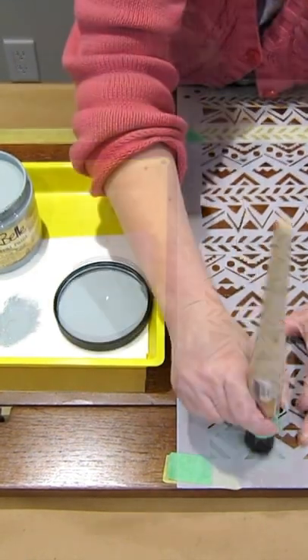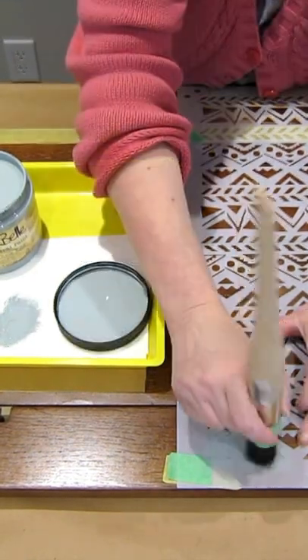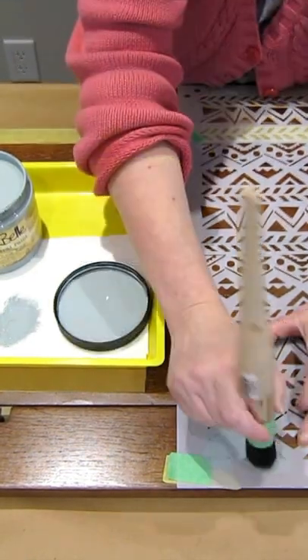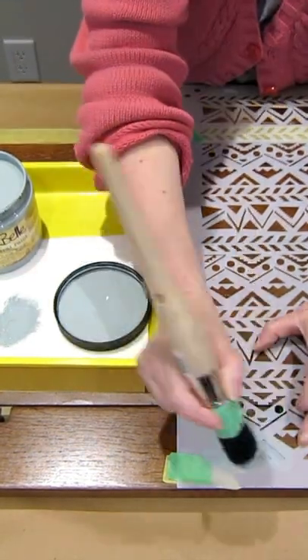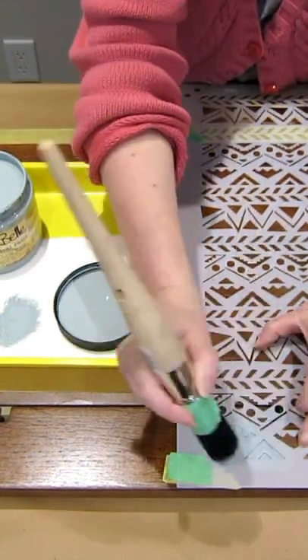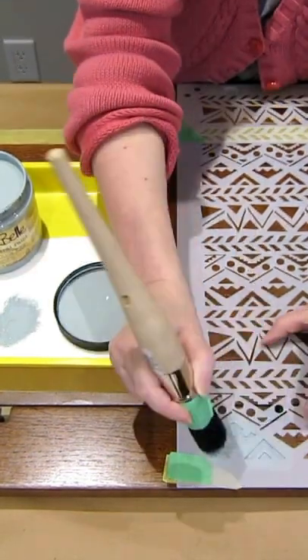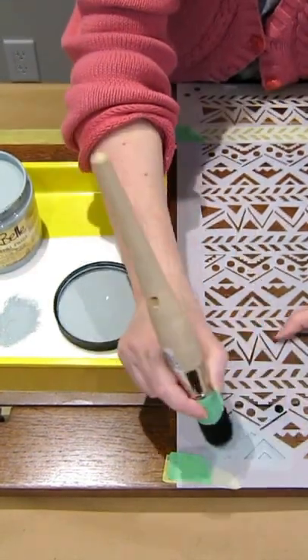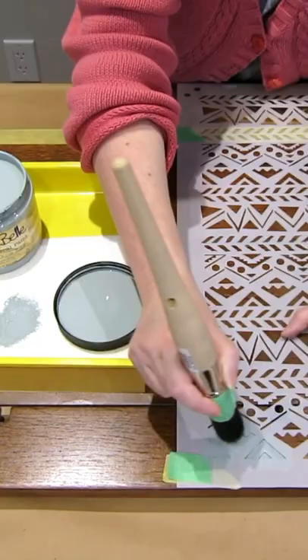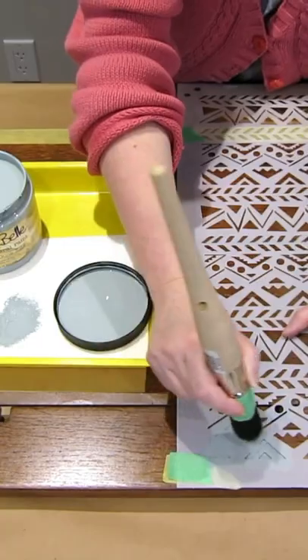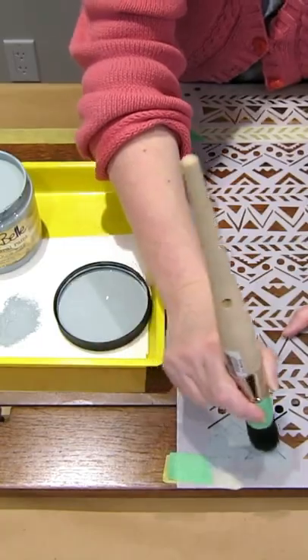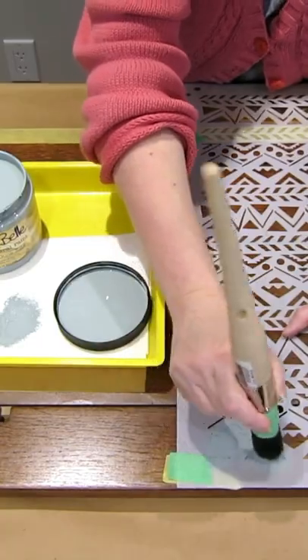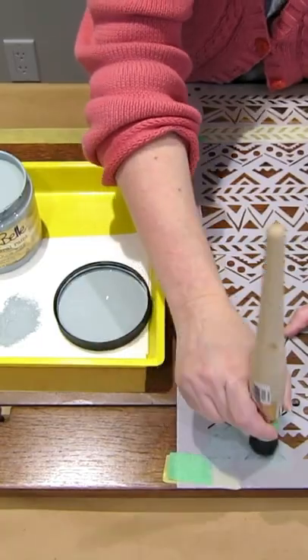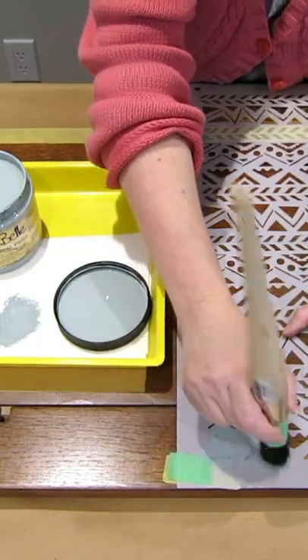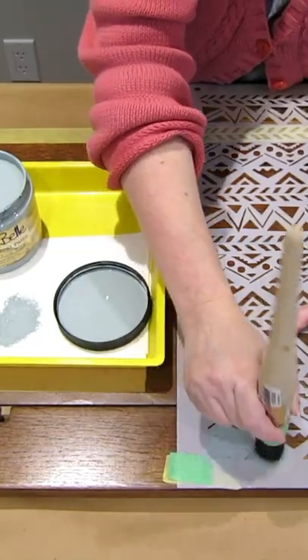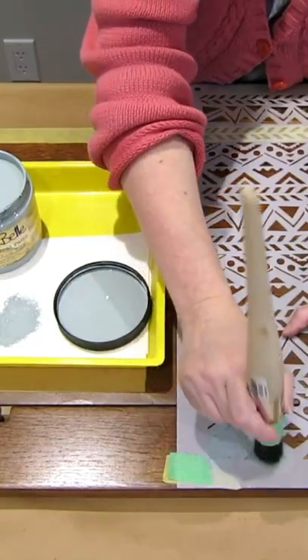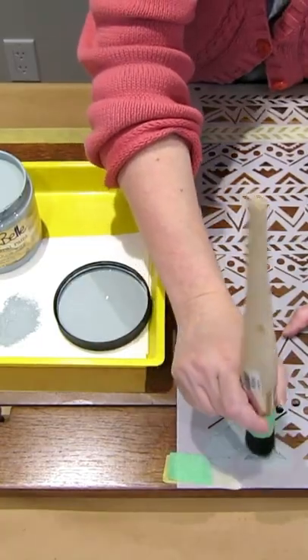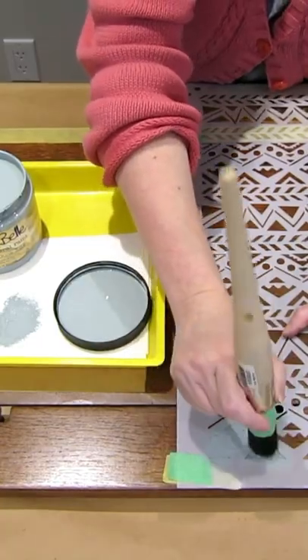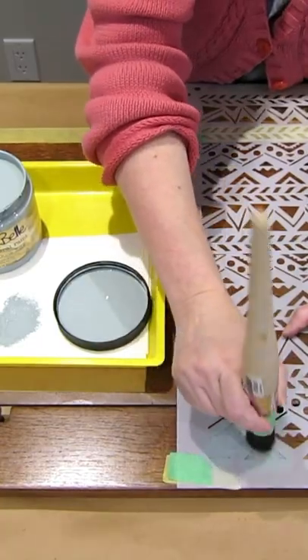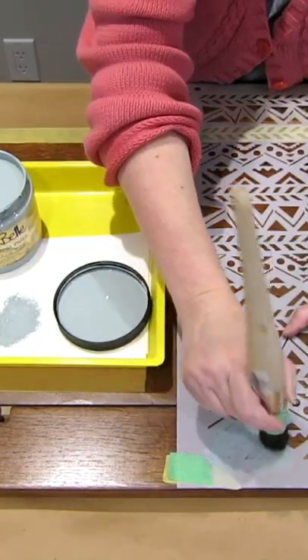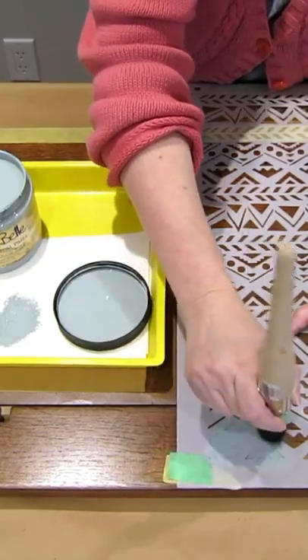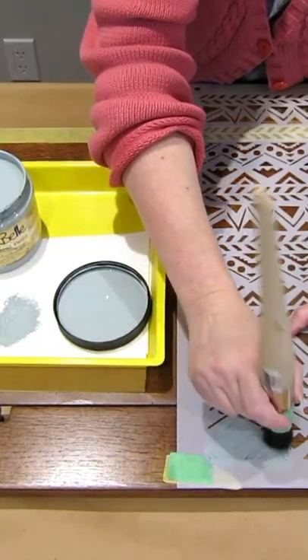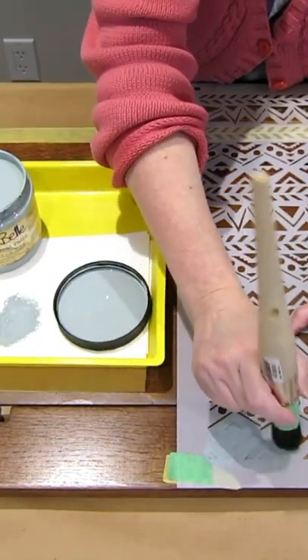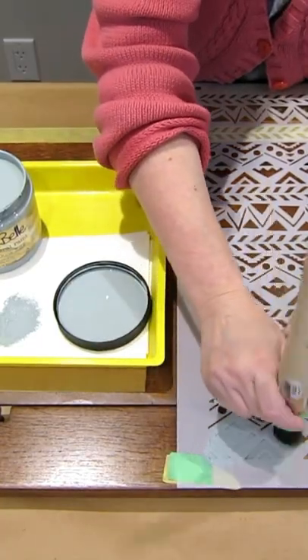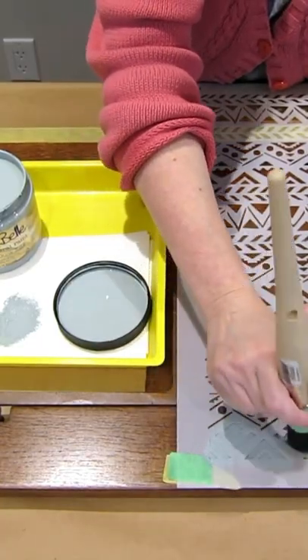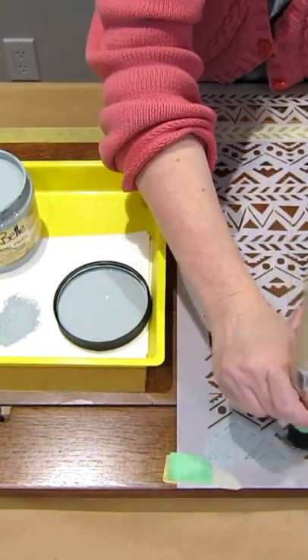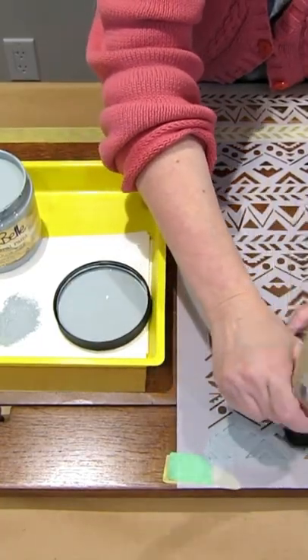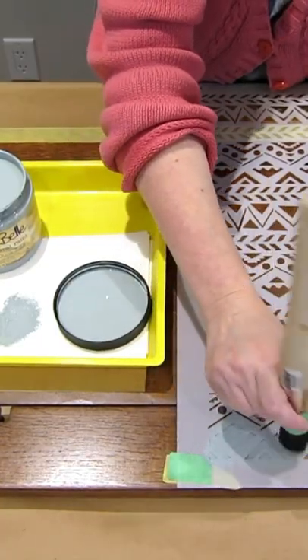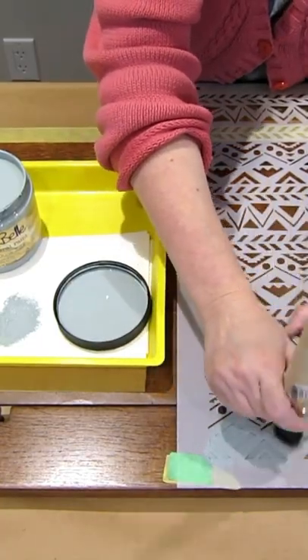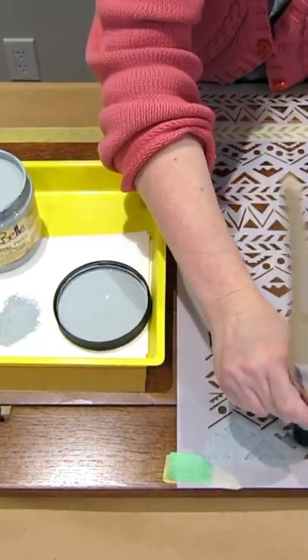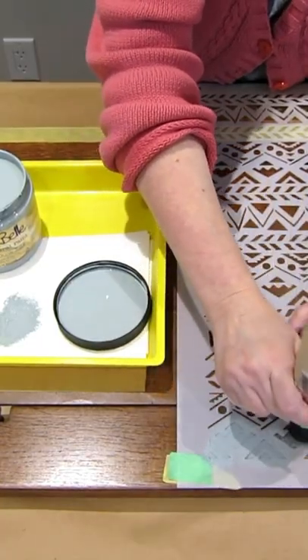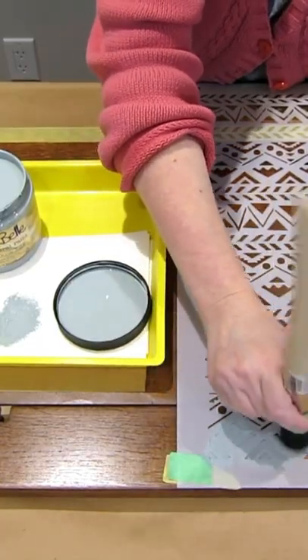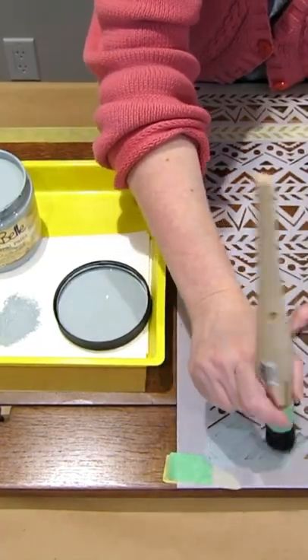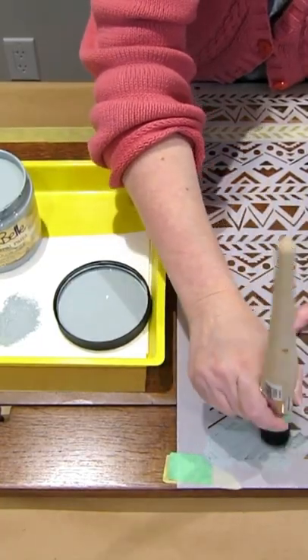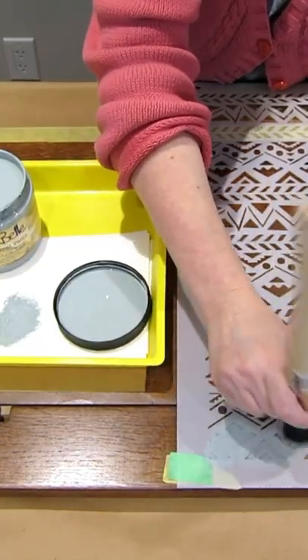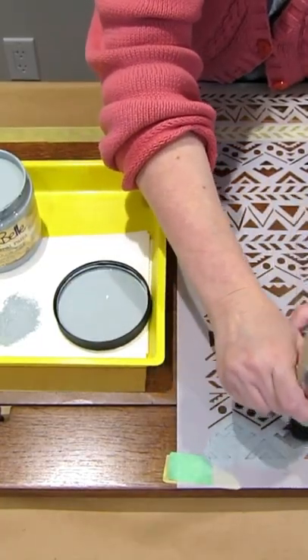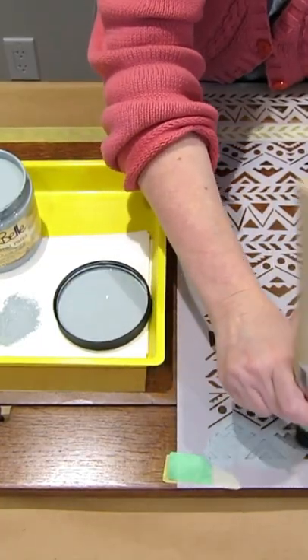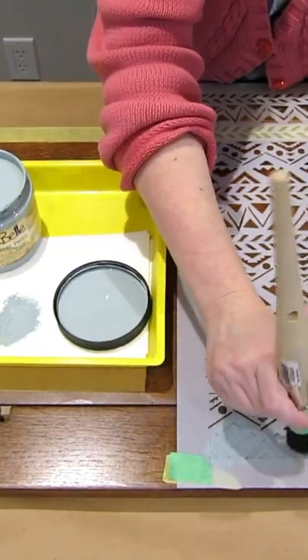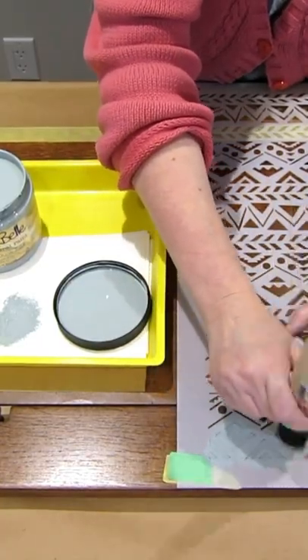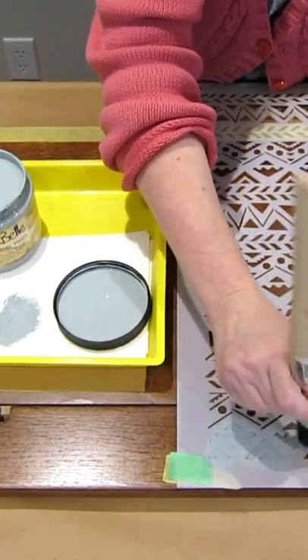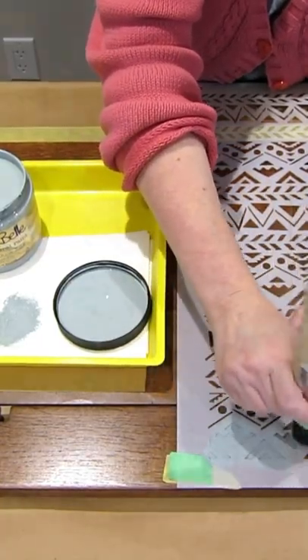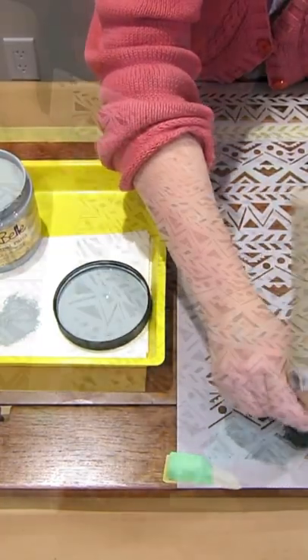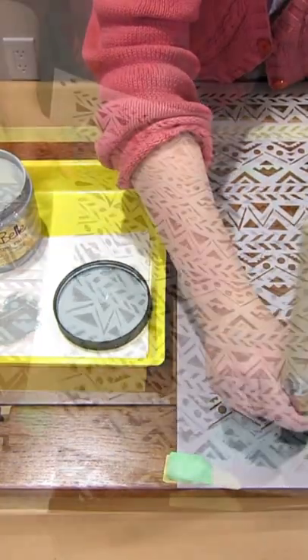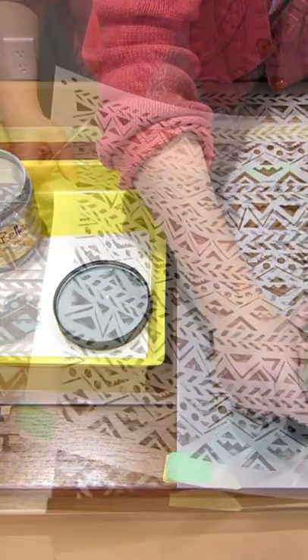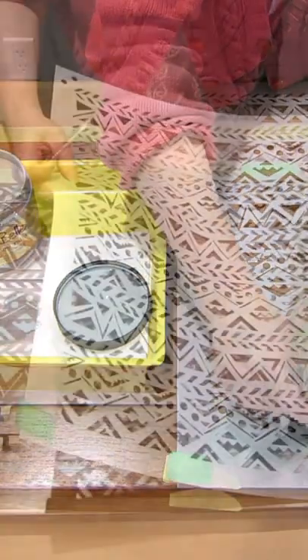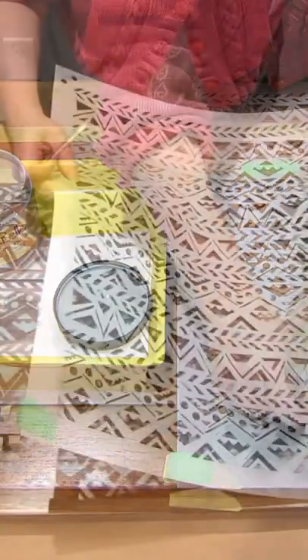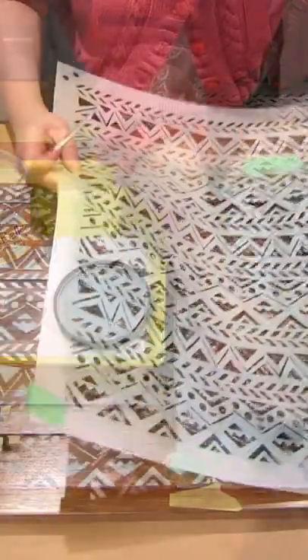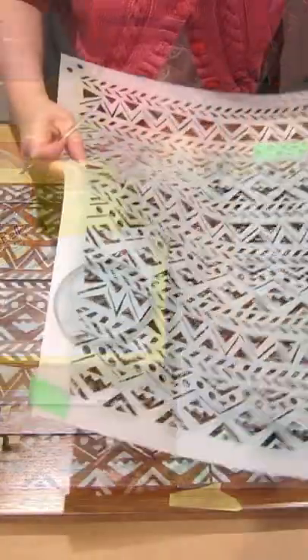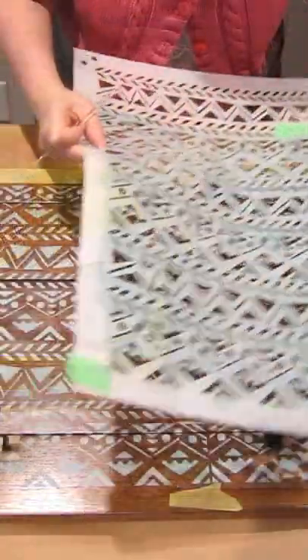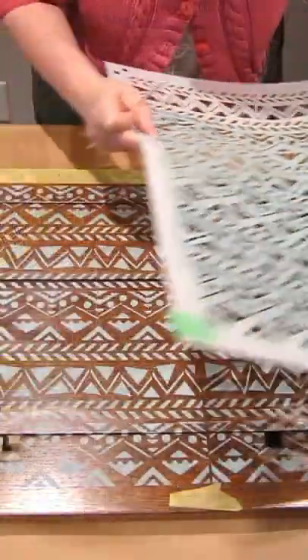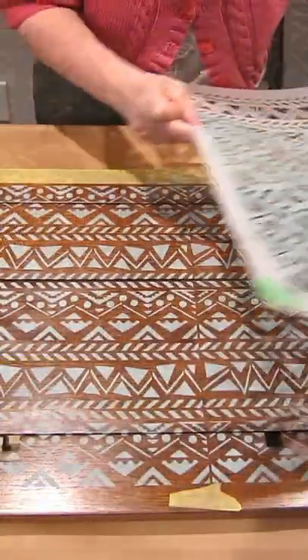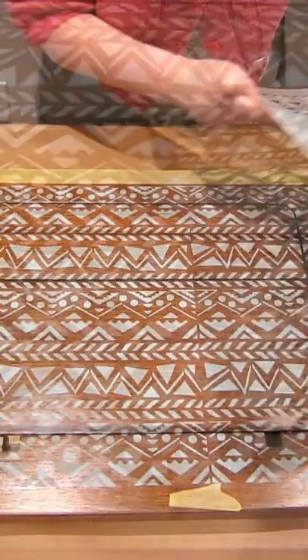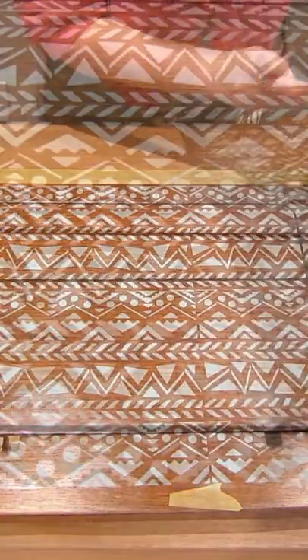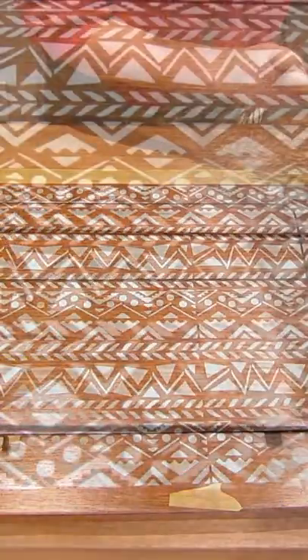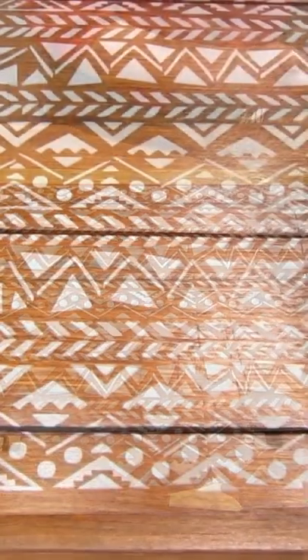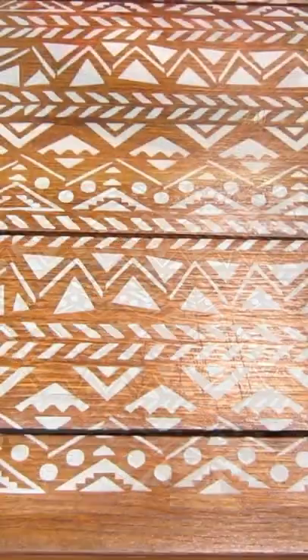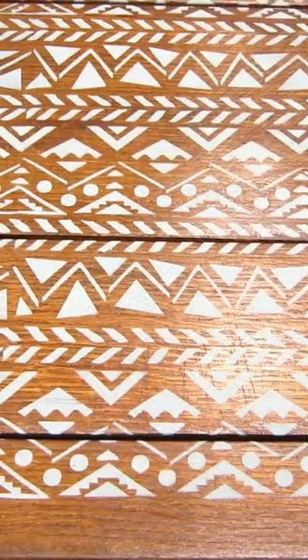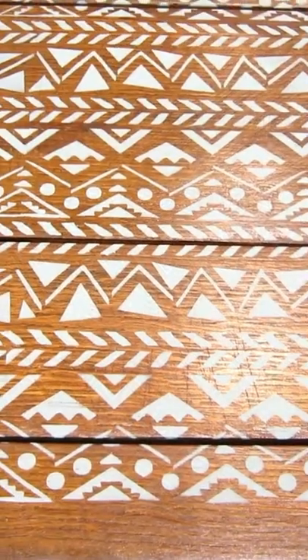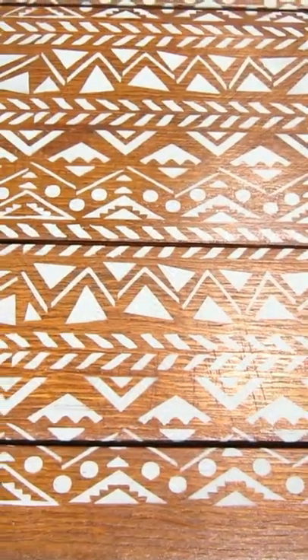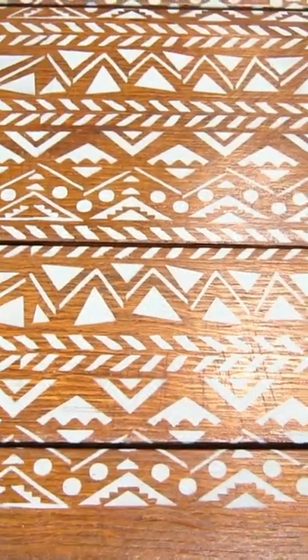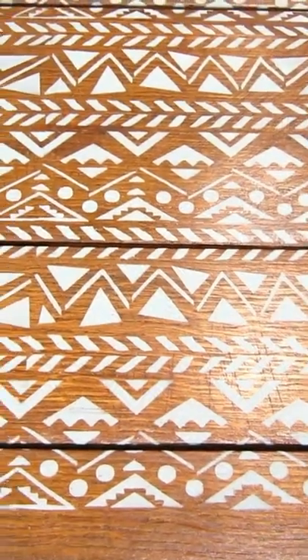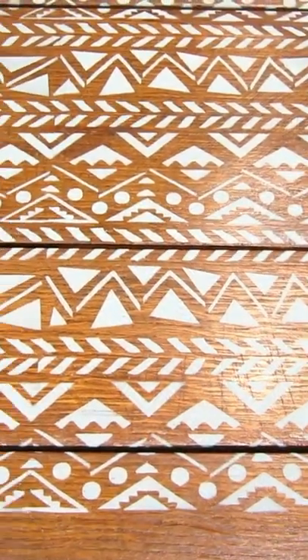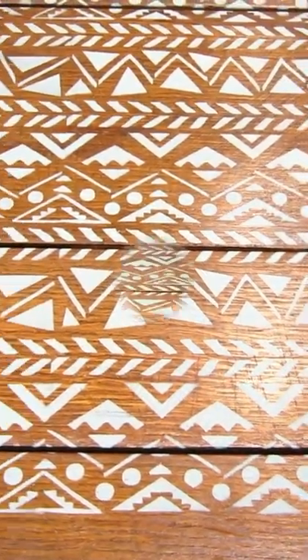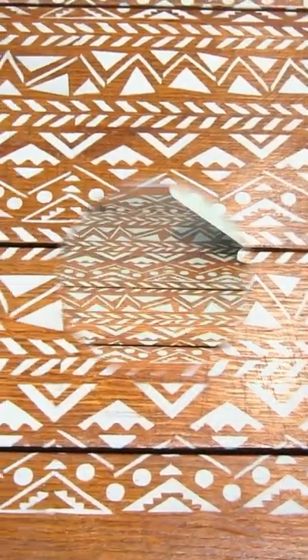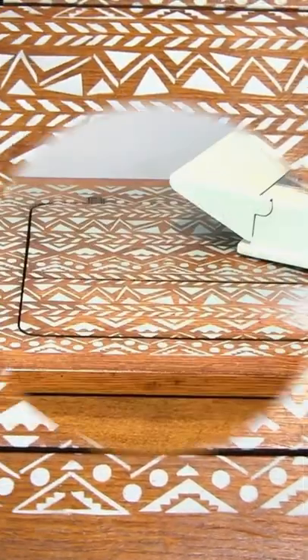So I'm just going to go ahead and tap it on, just pounce it — and here you go. Here's how it's looking.